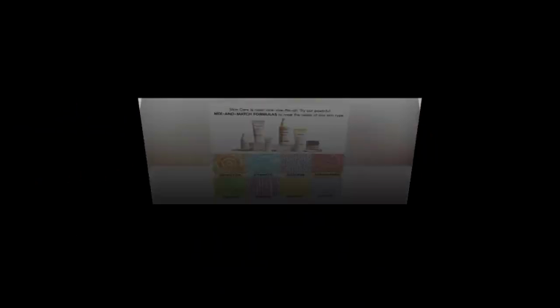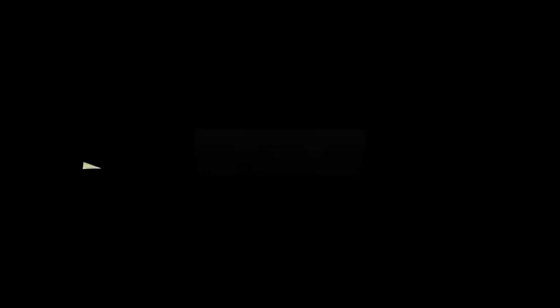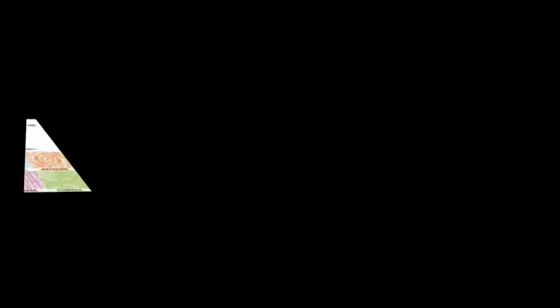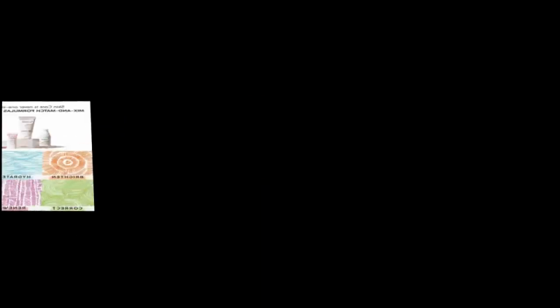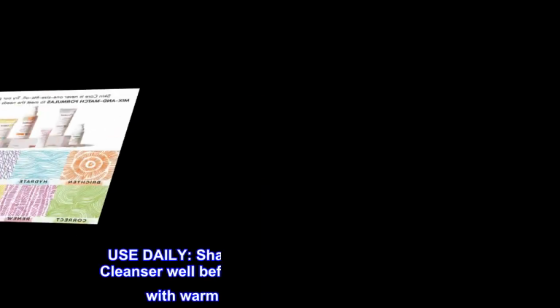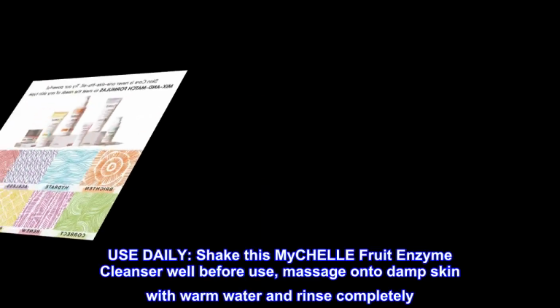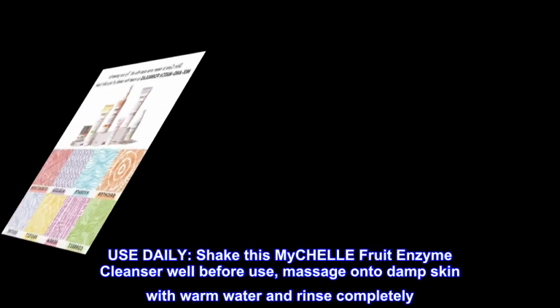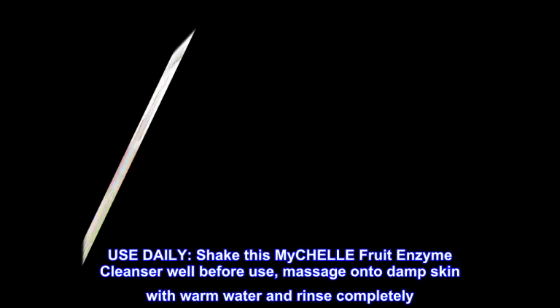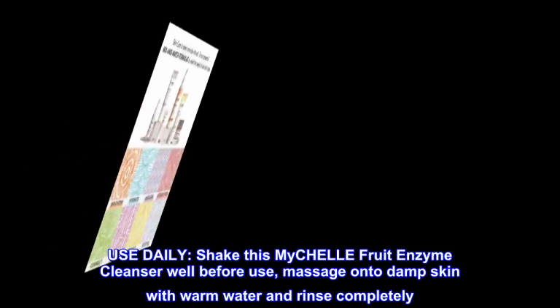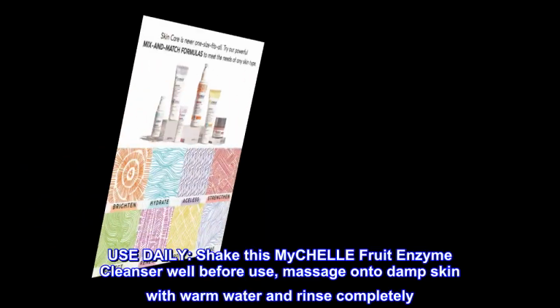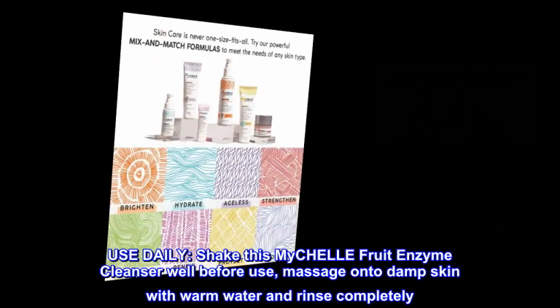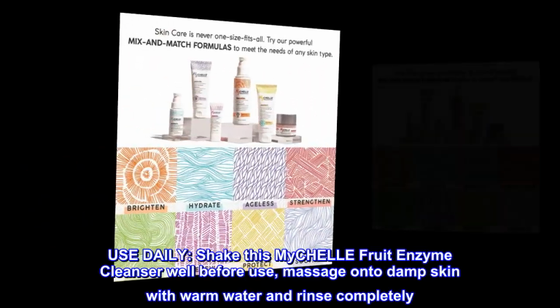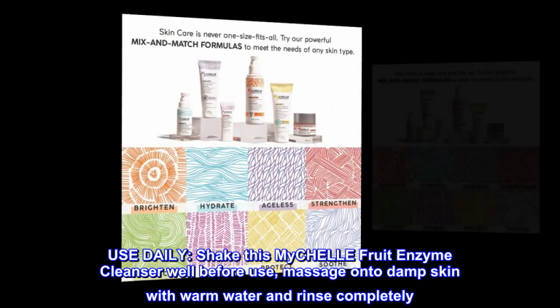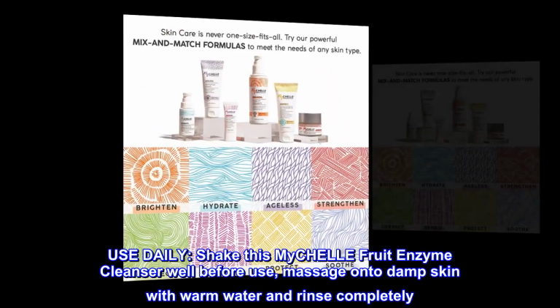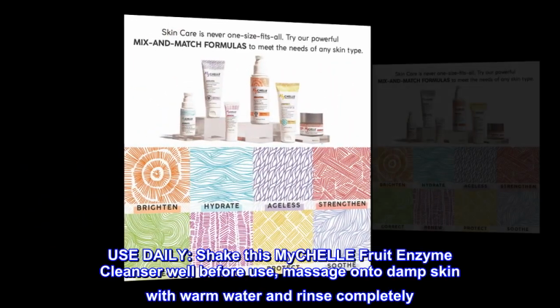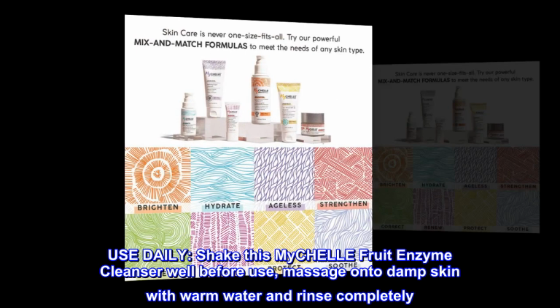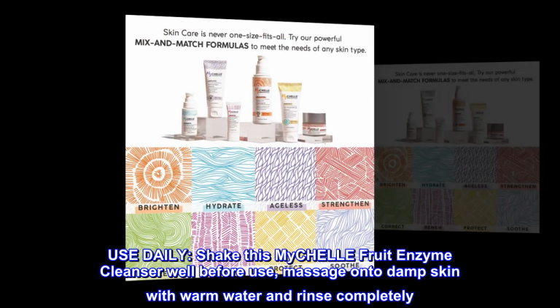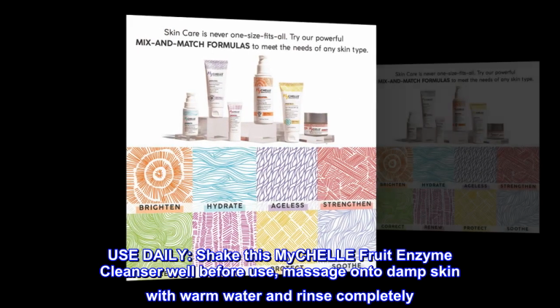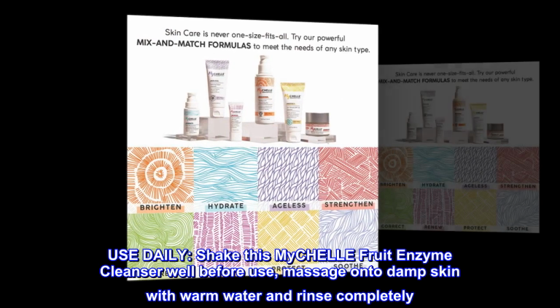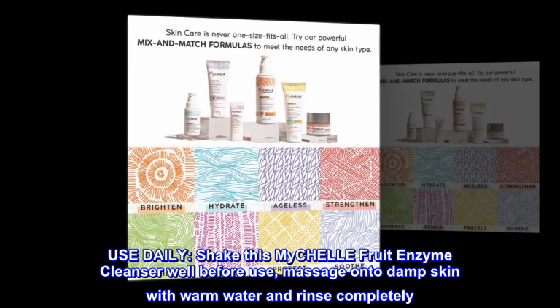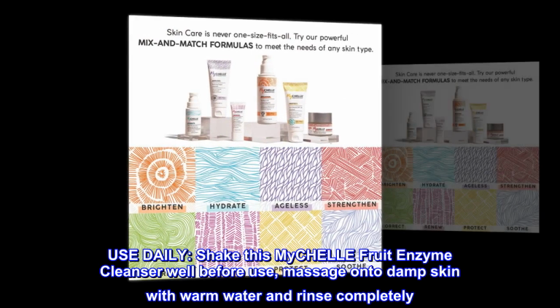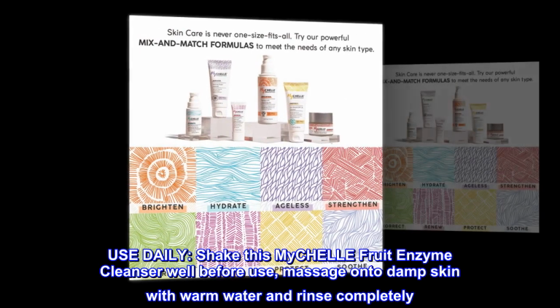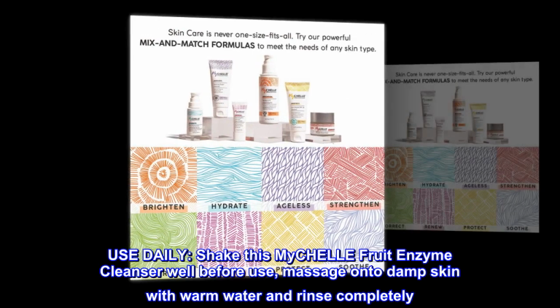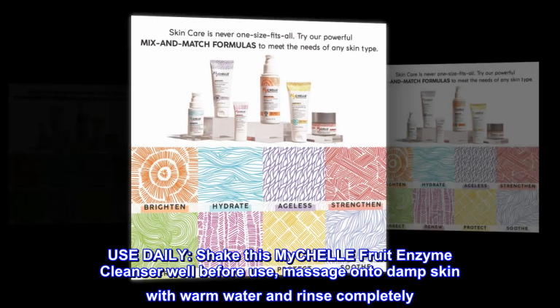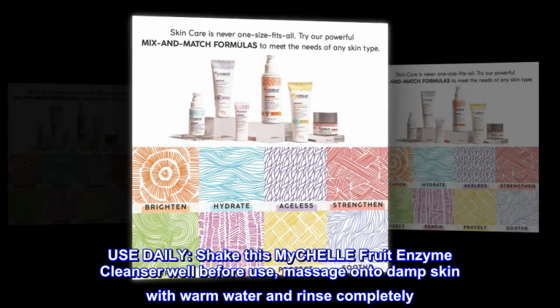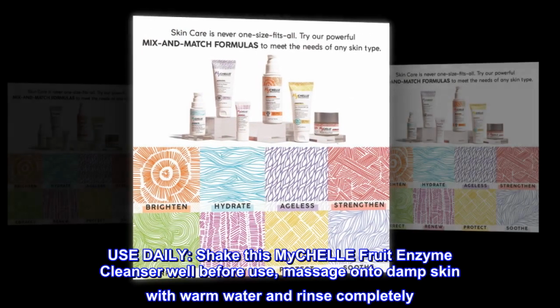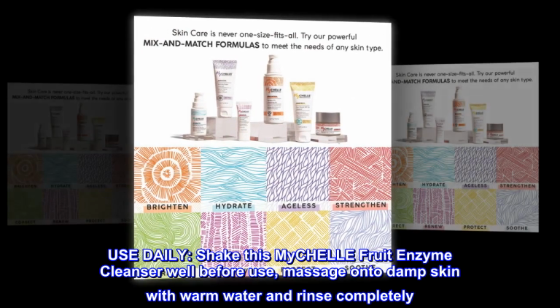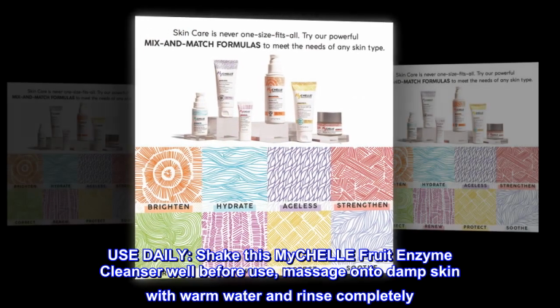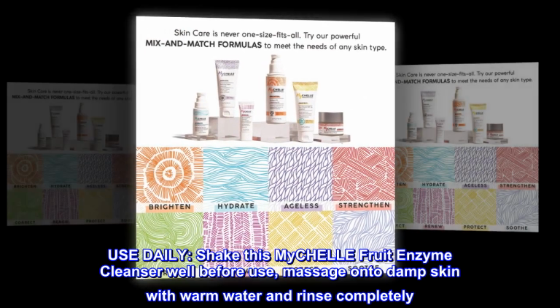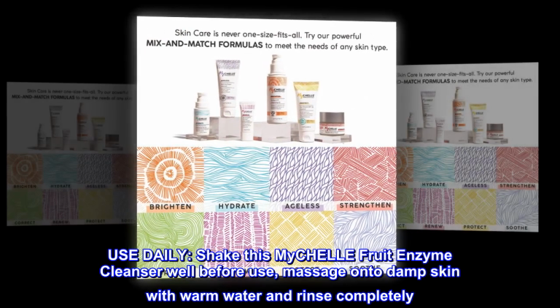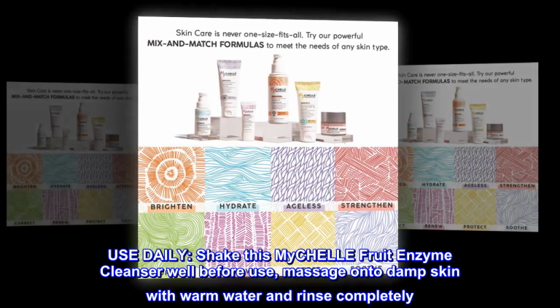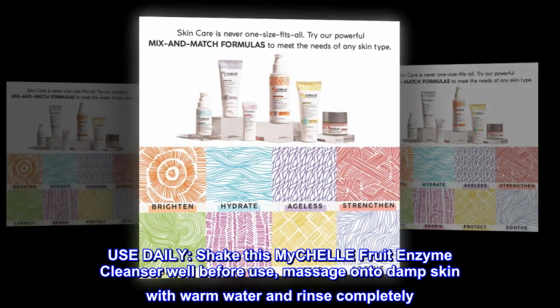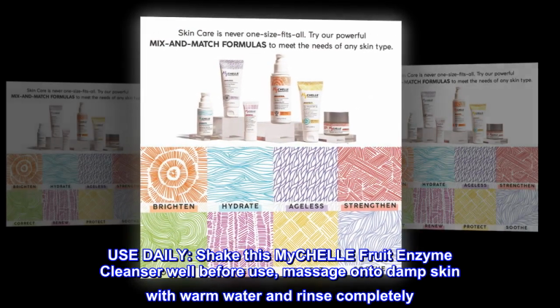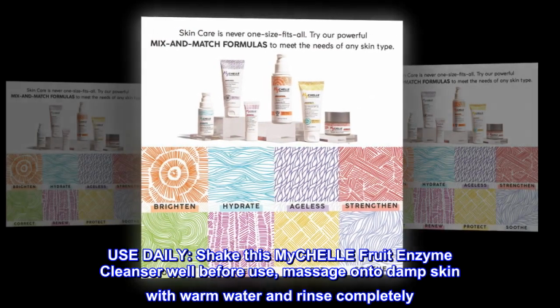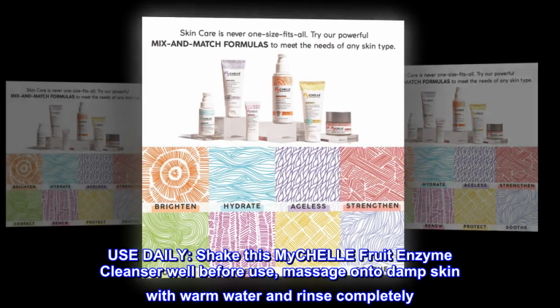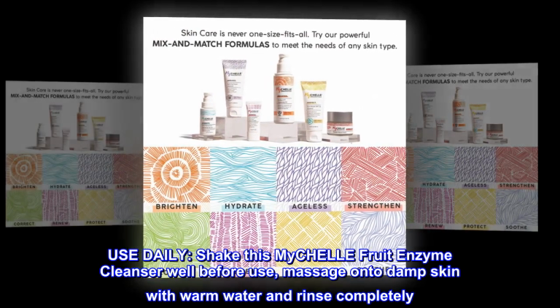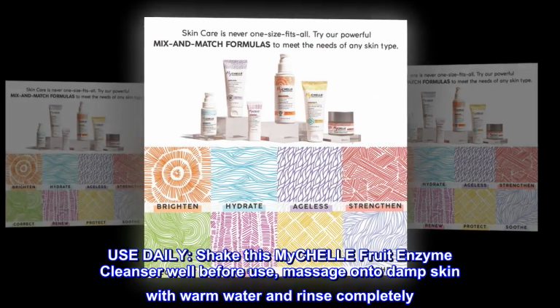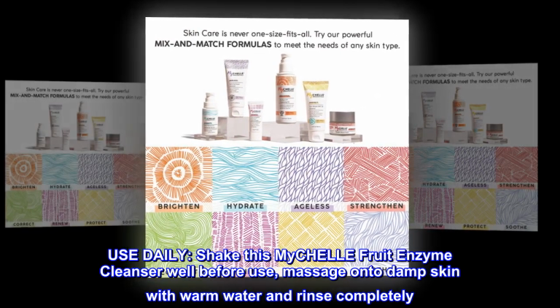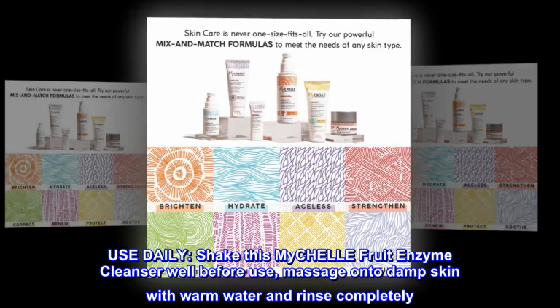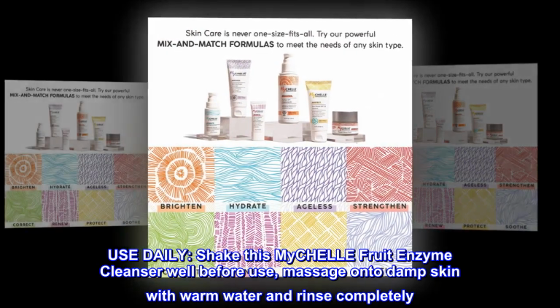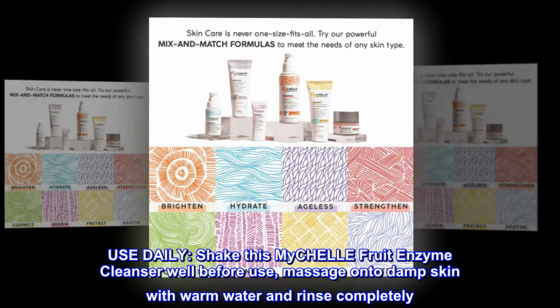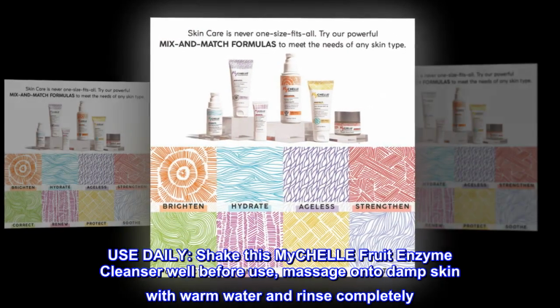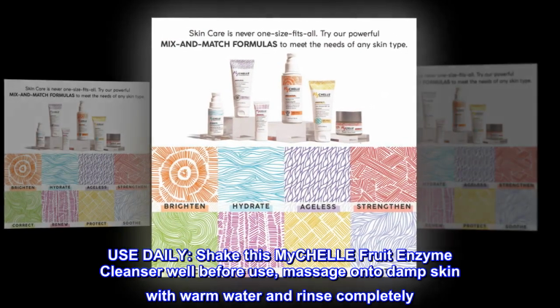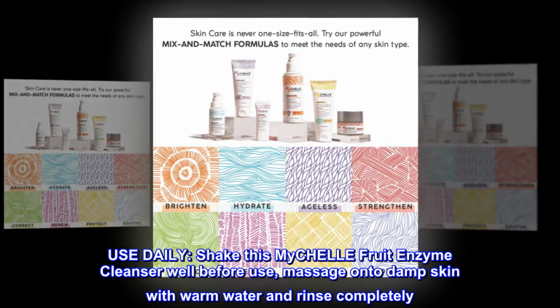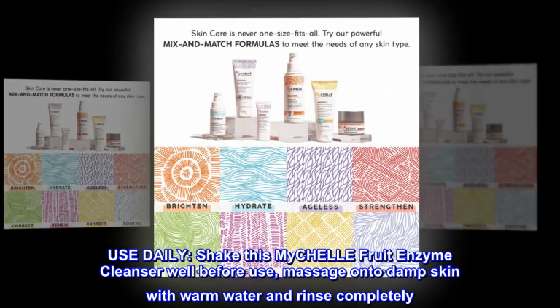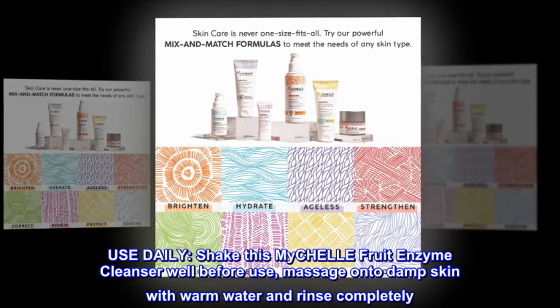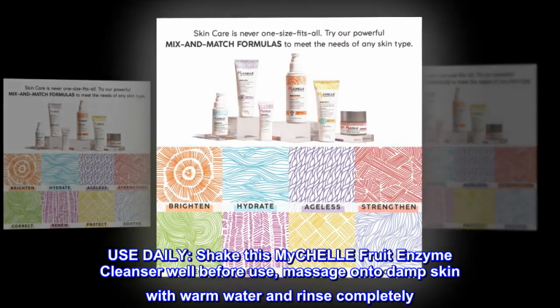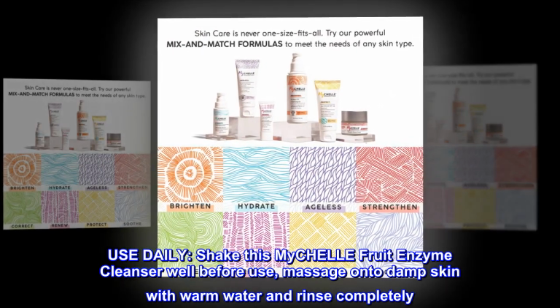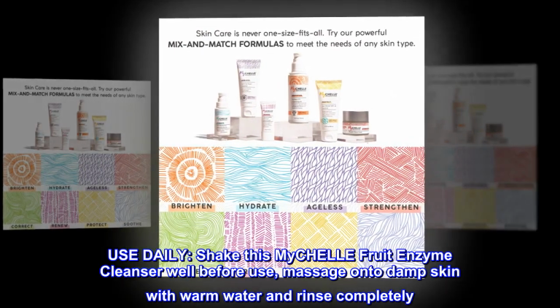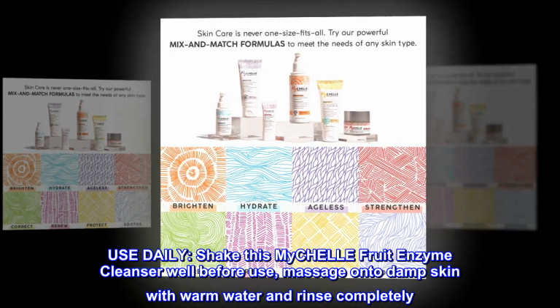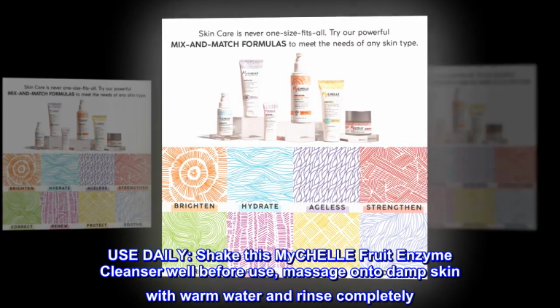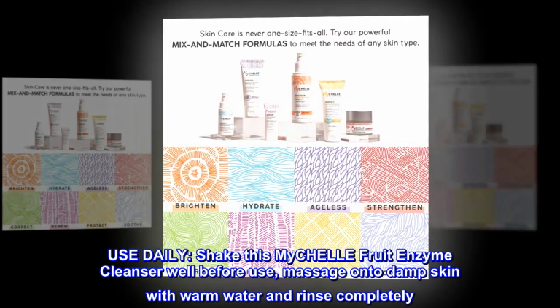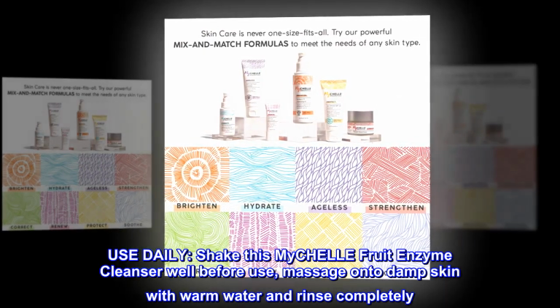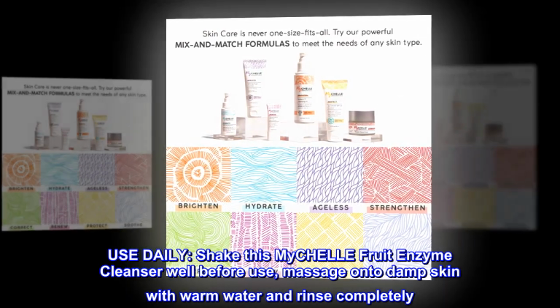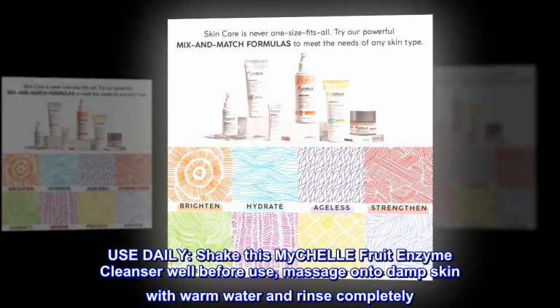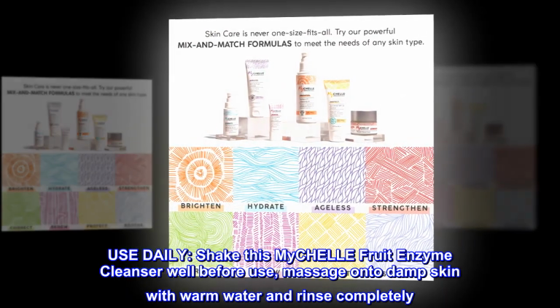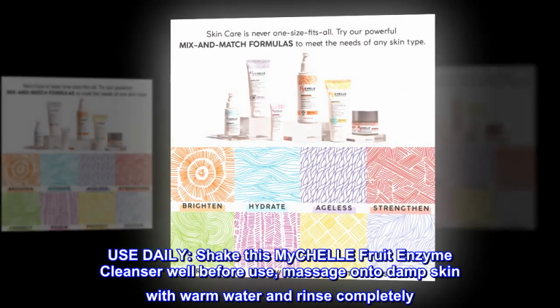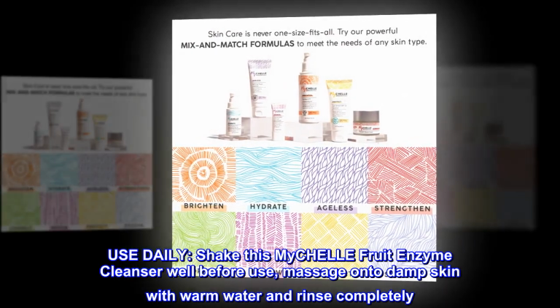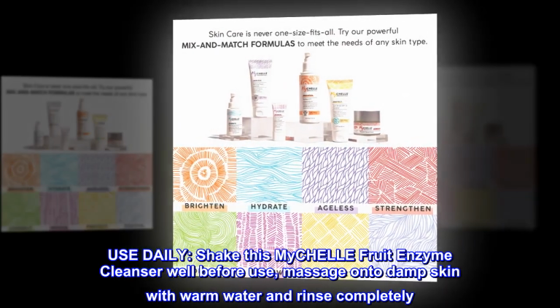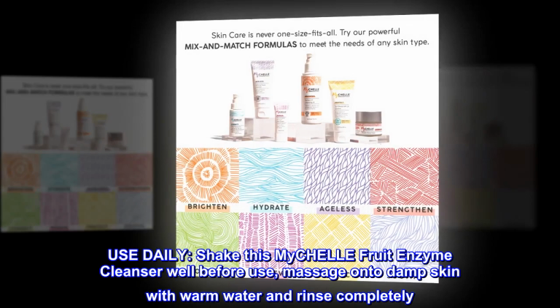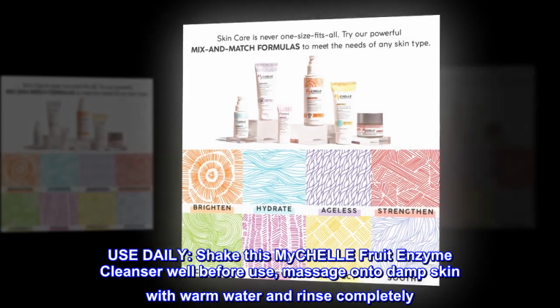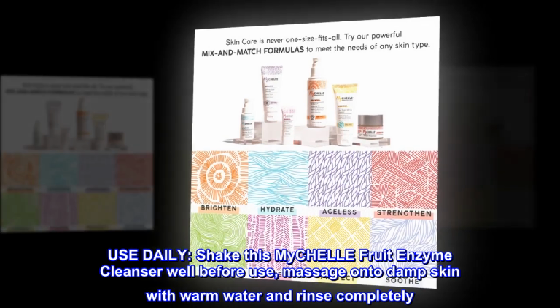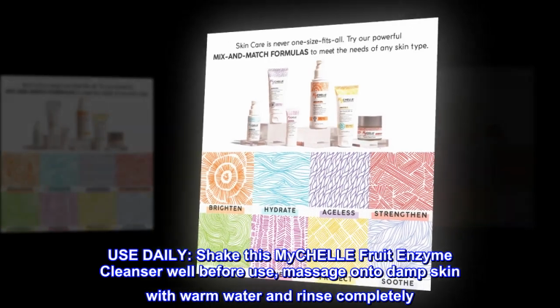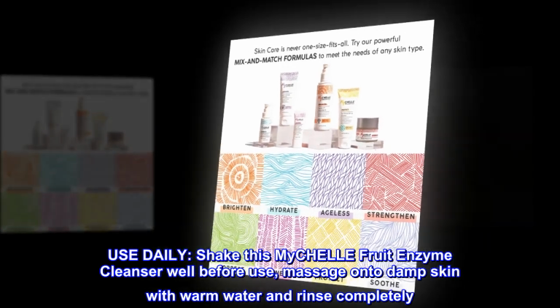Use Daily. Shake this MyCHELLE Fruit Enzyme Cleanser well before use, massage onto damp skin with warm water, and rinse completely.